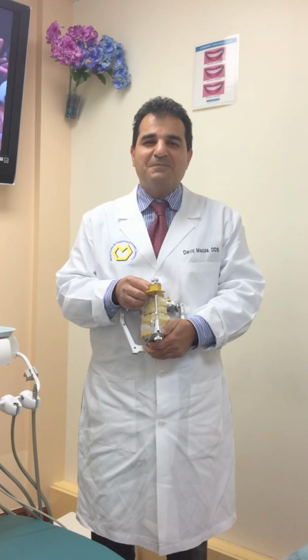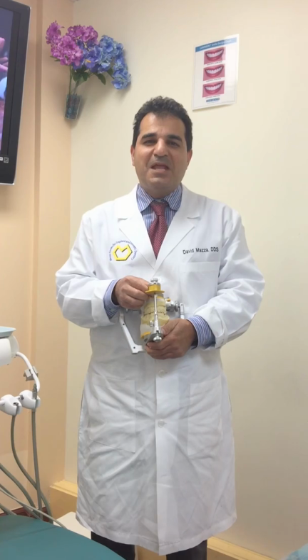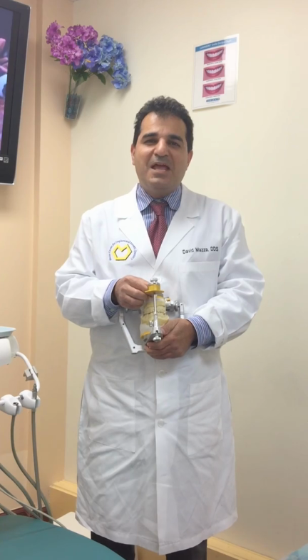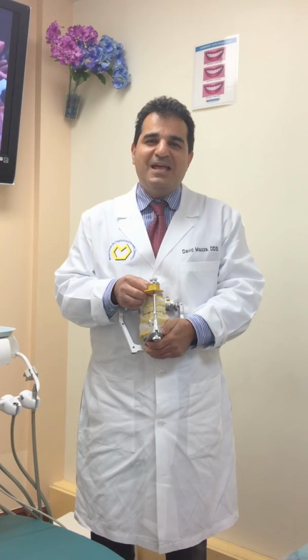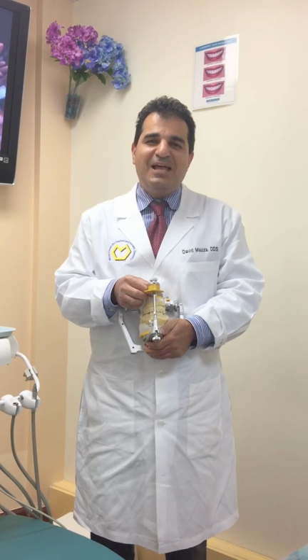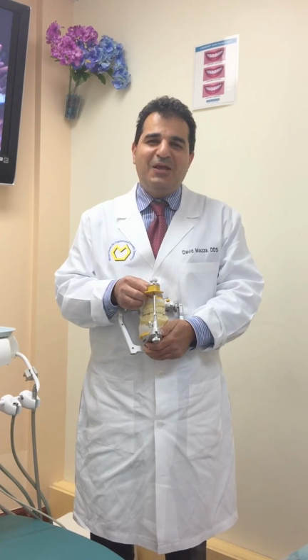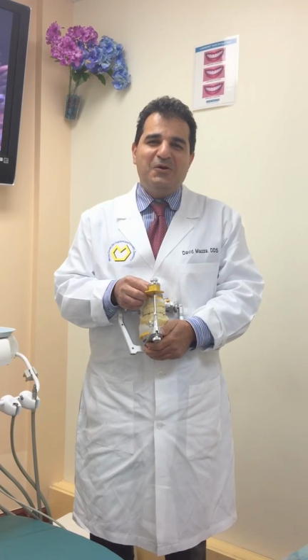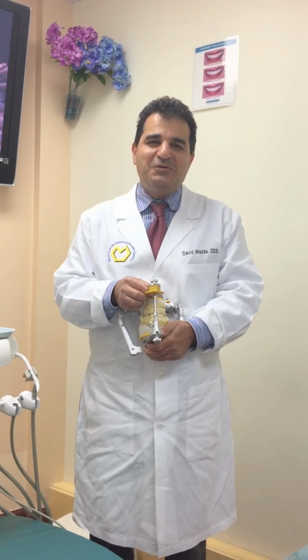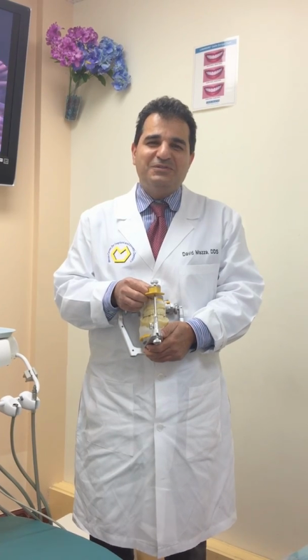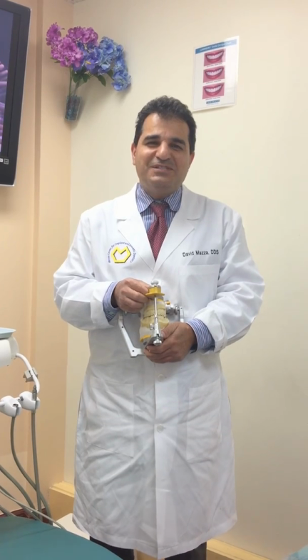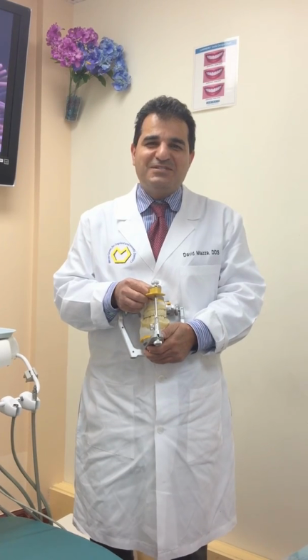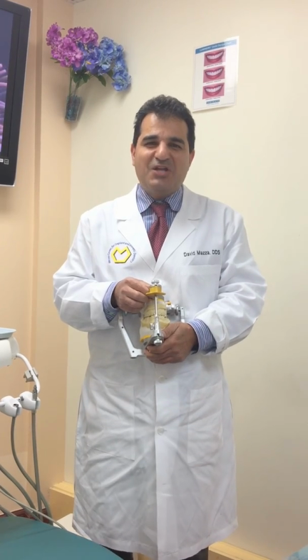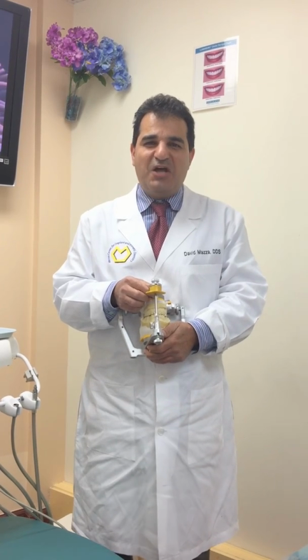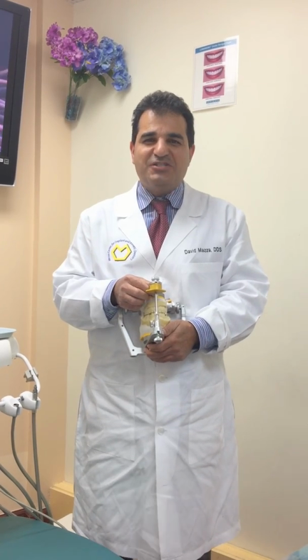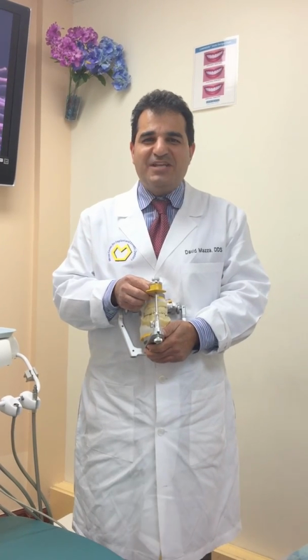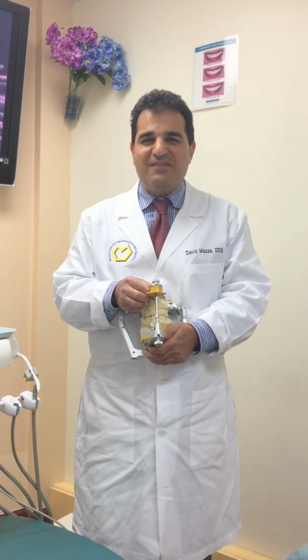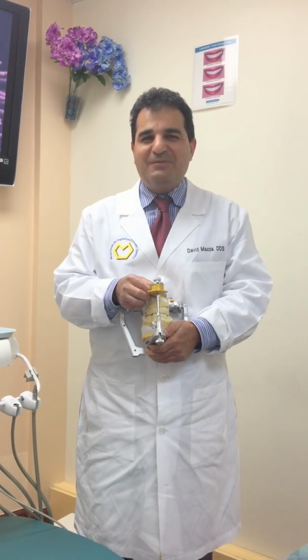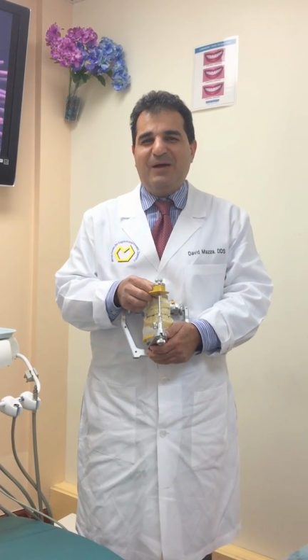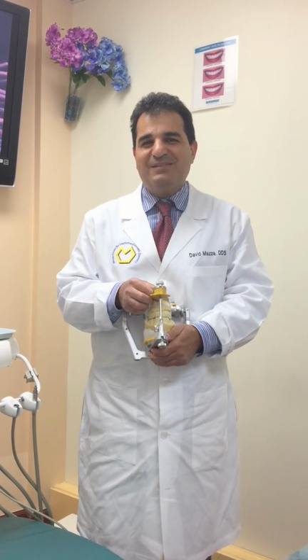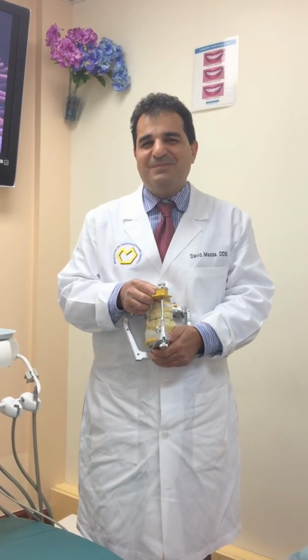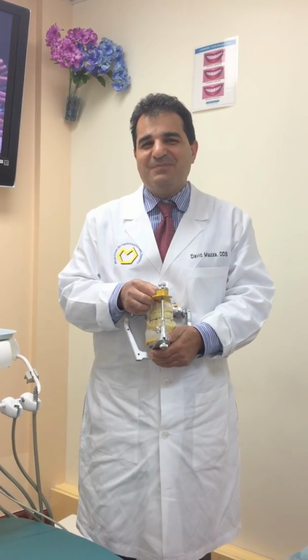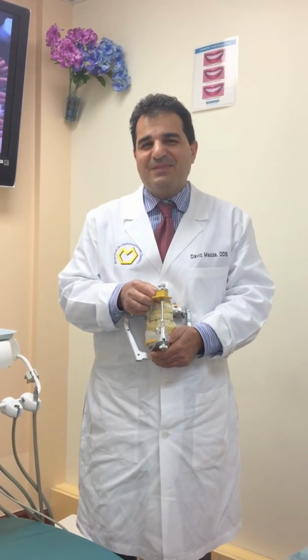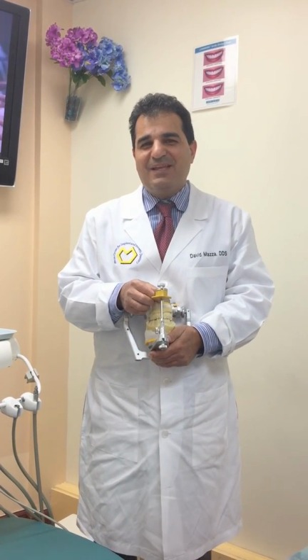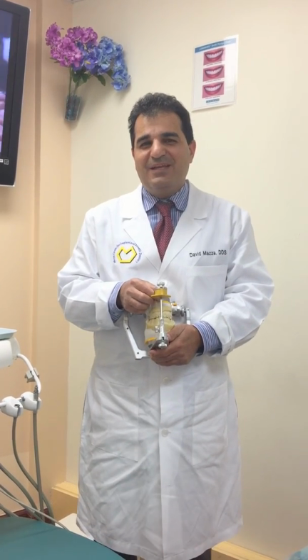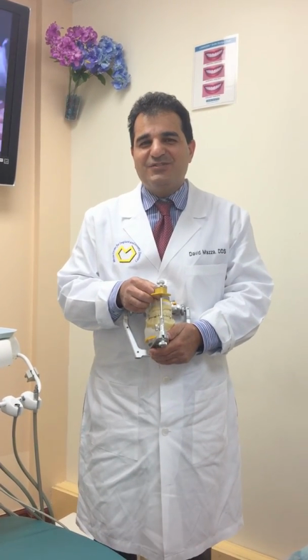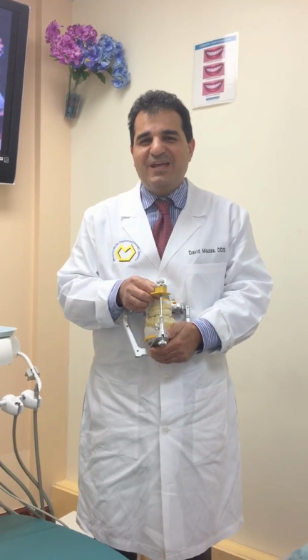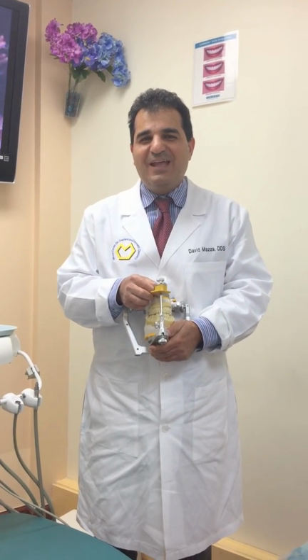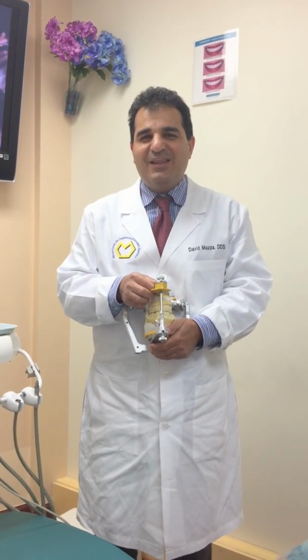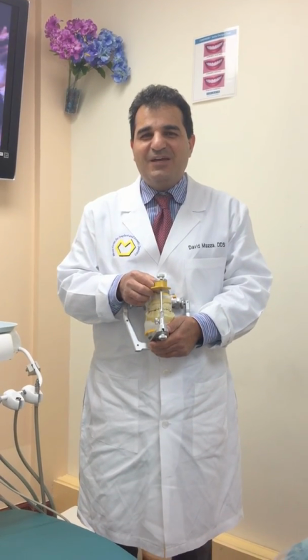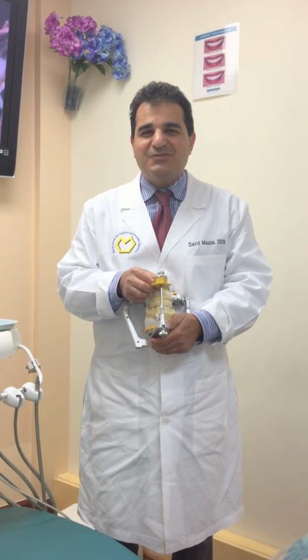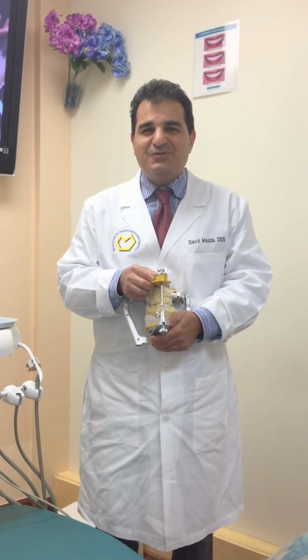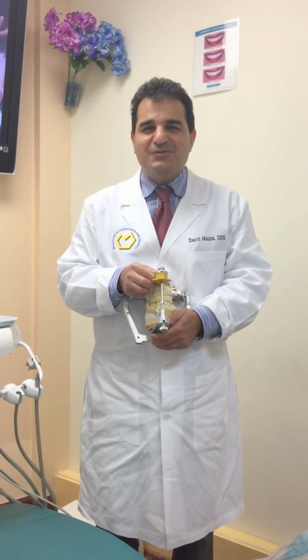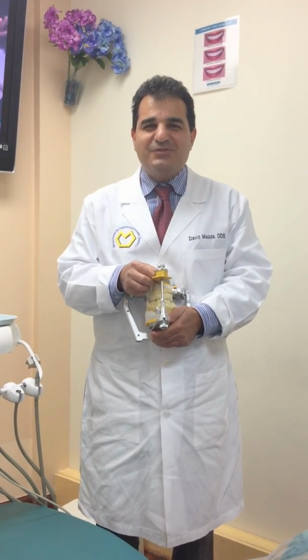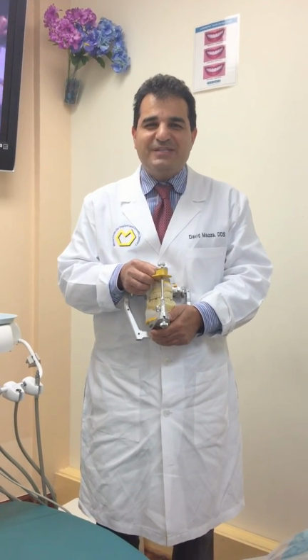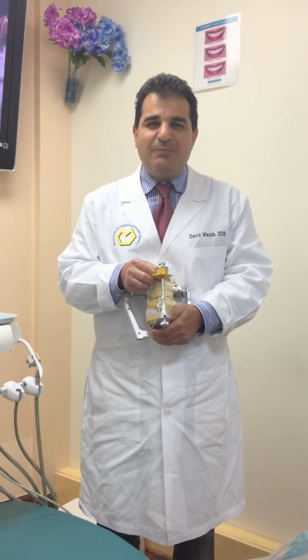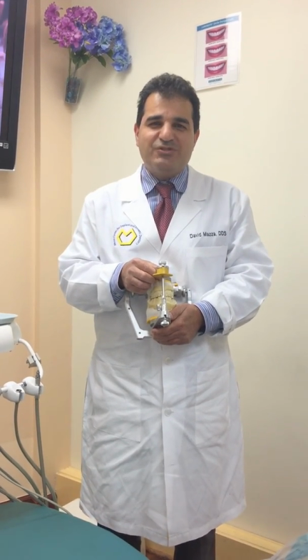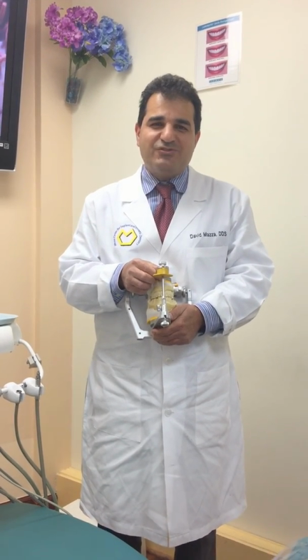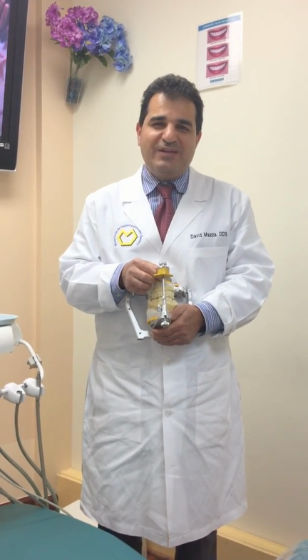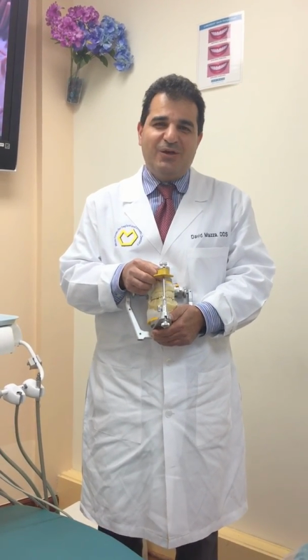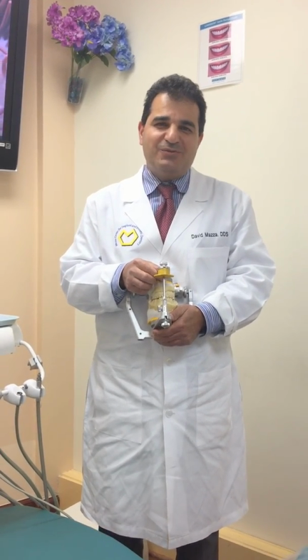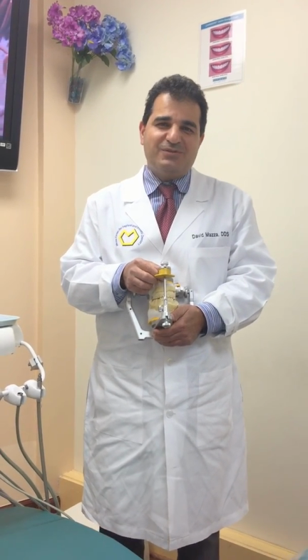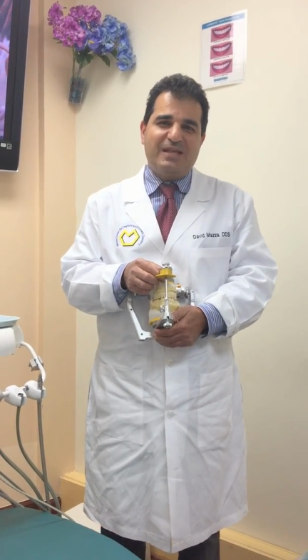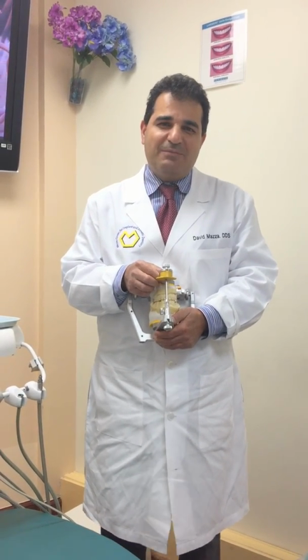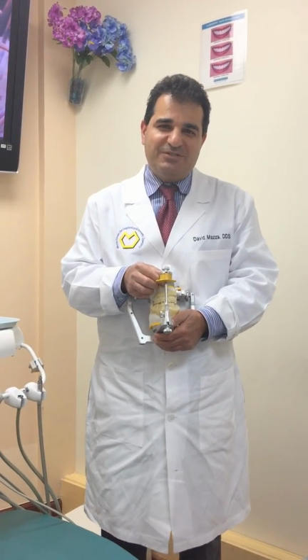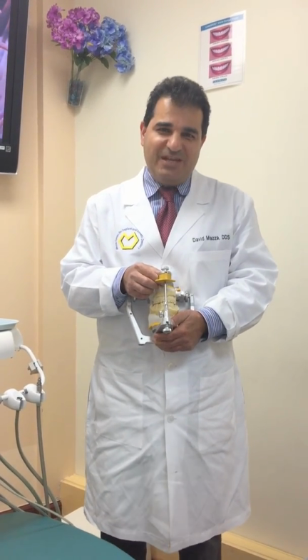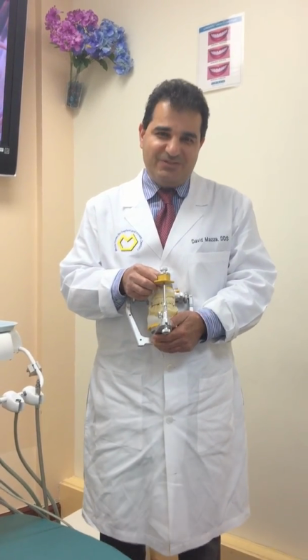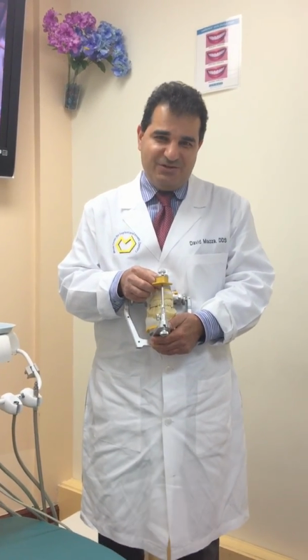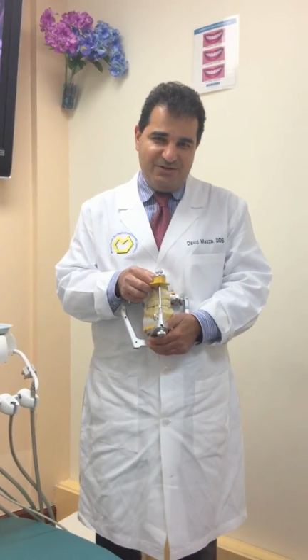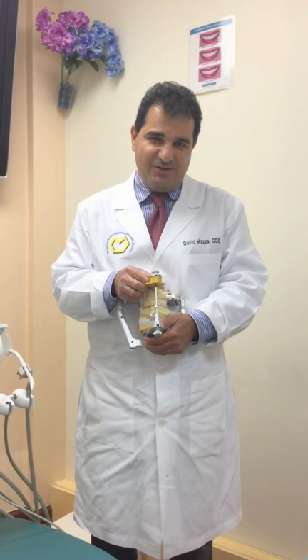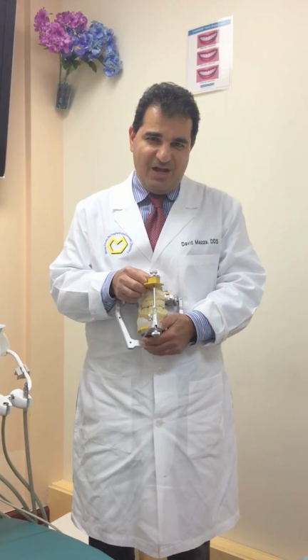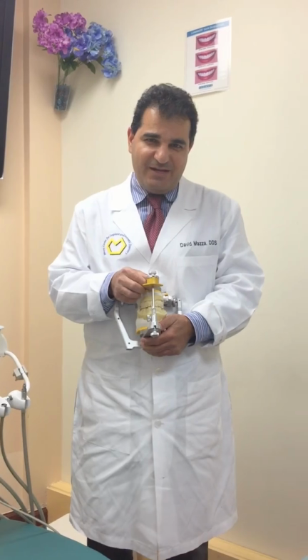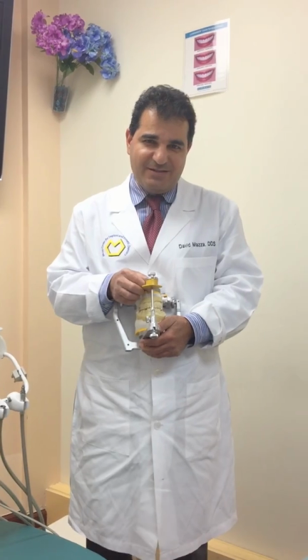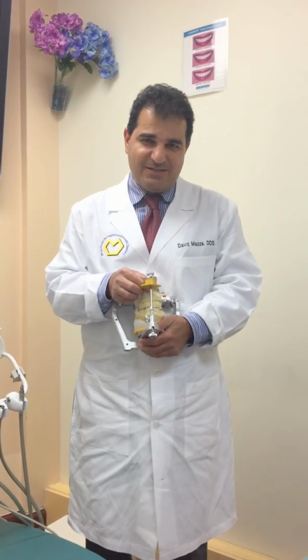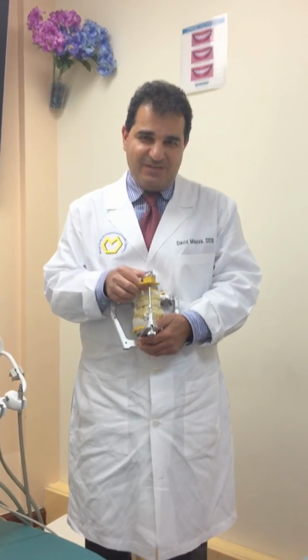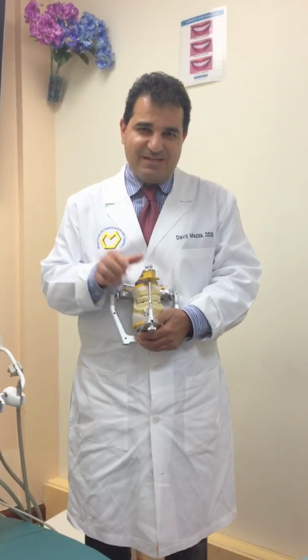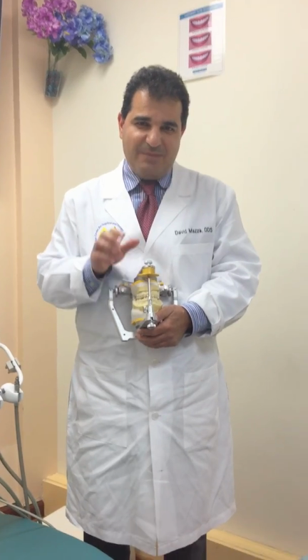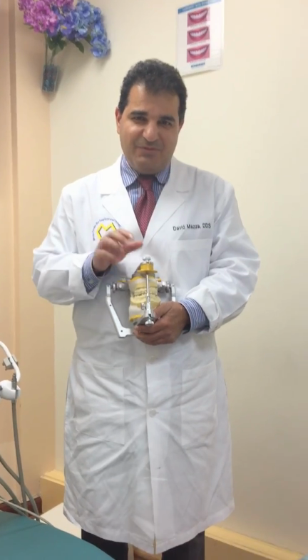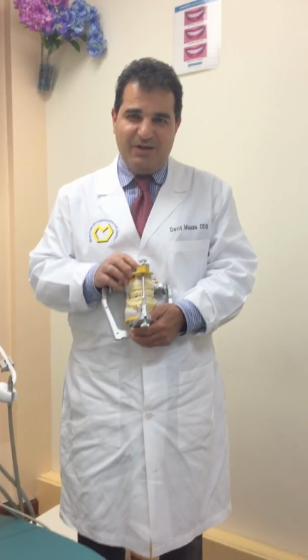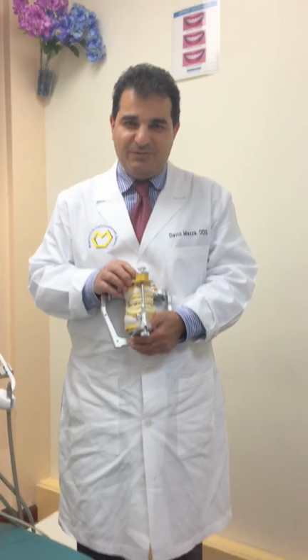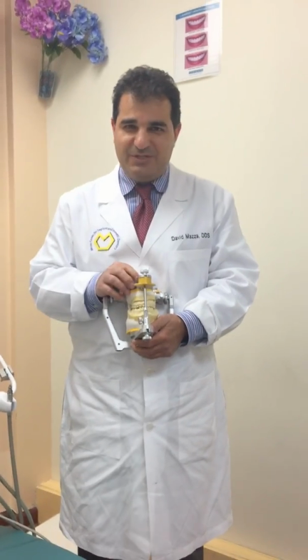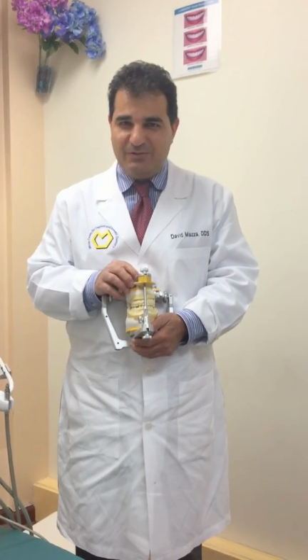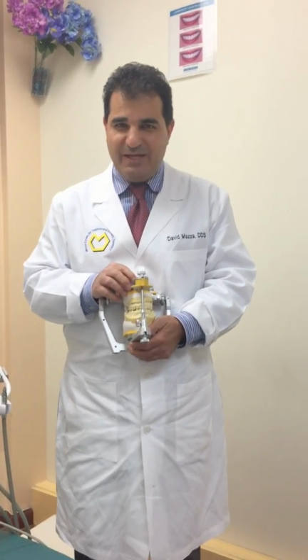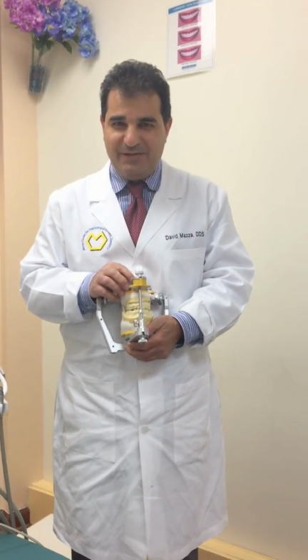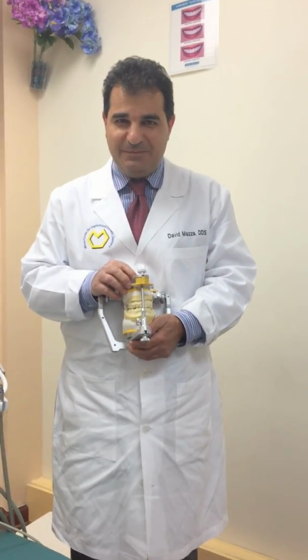Hello, this is Dr. David Mazza. Today I'd like to demonstrate how to establish anterior guidance on the SAM3 articulator.